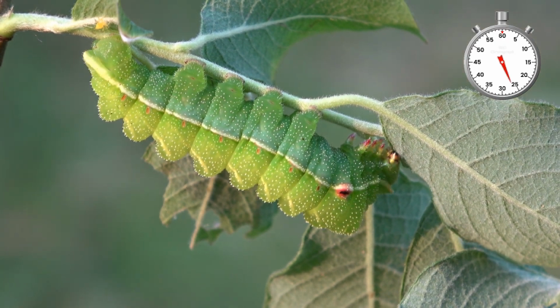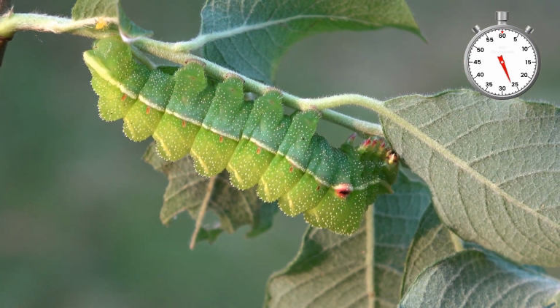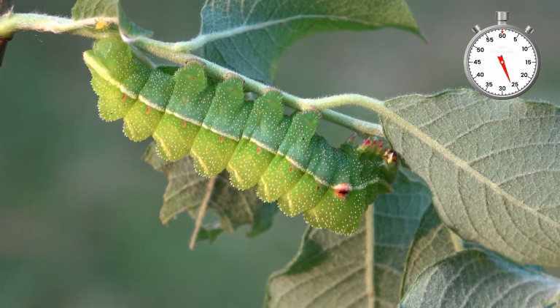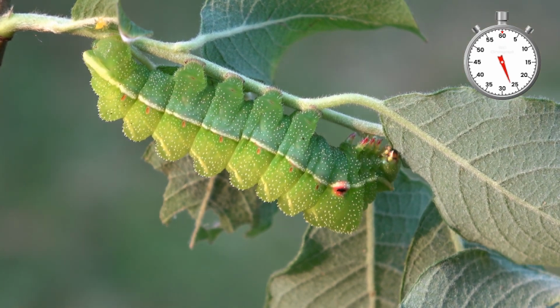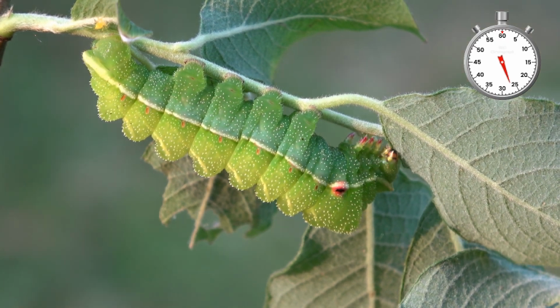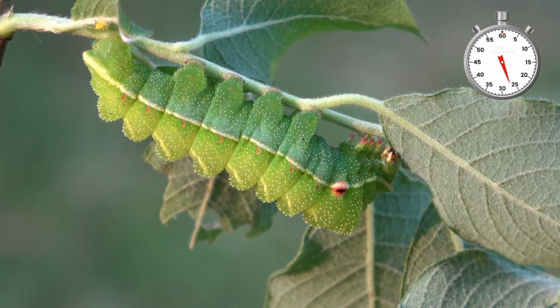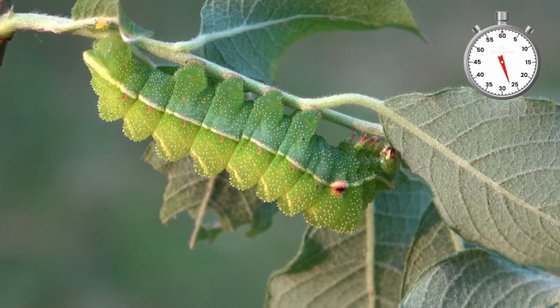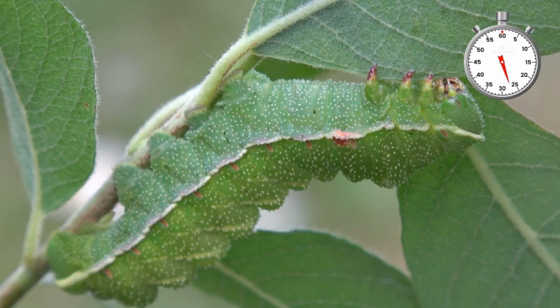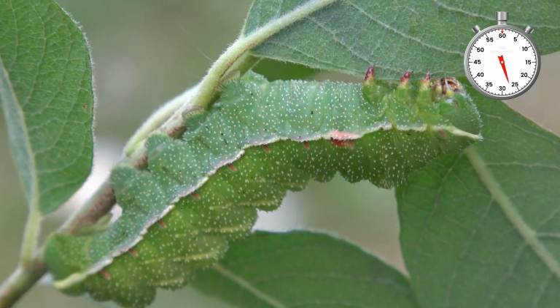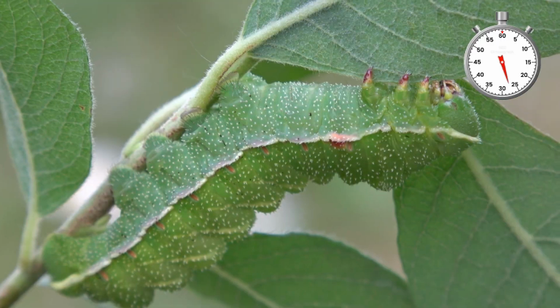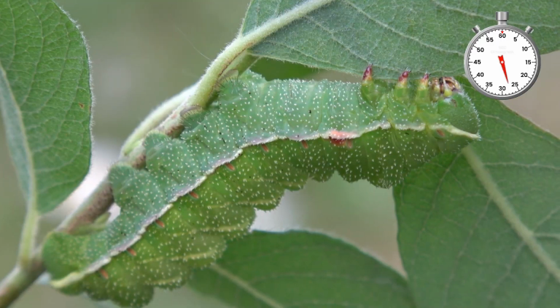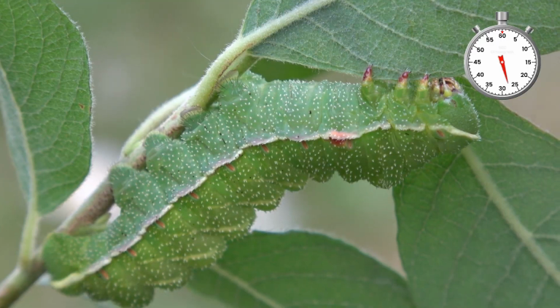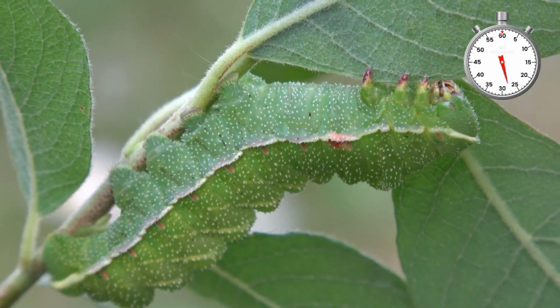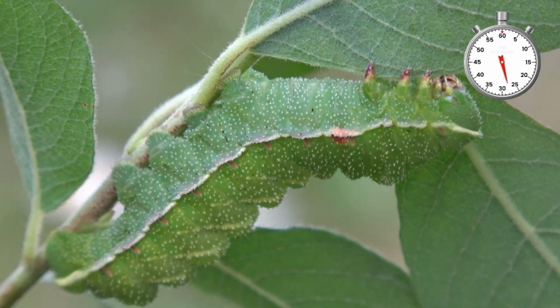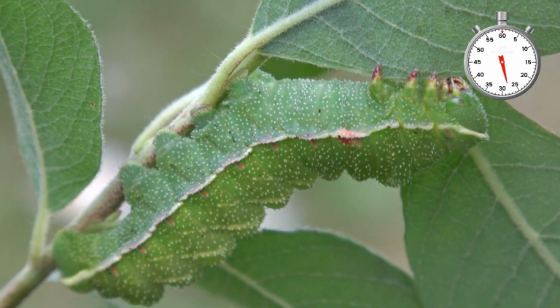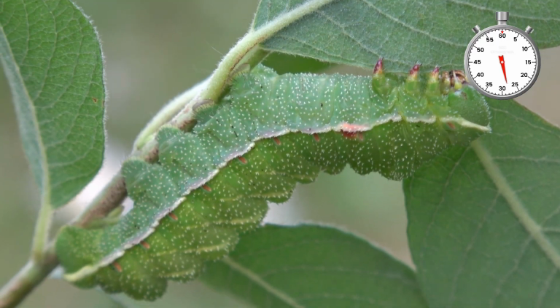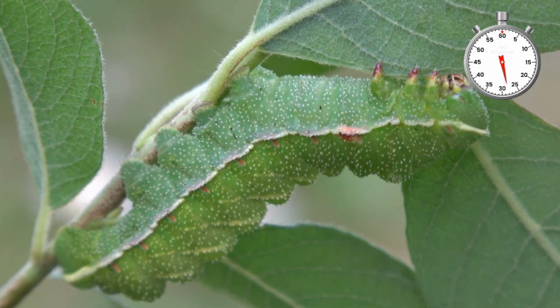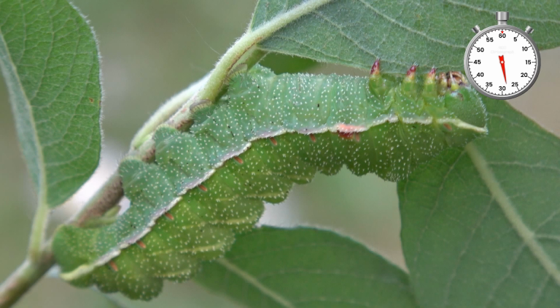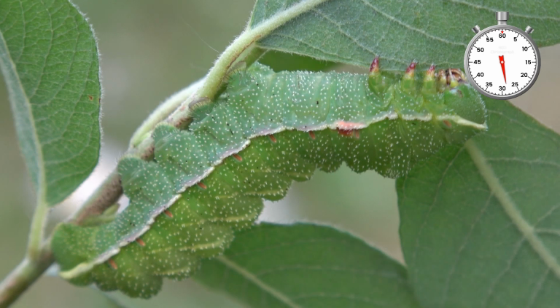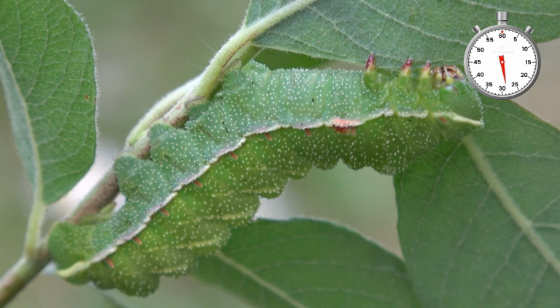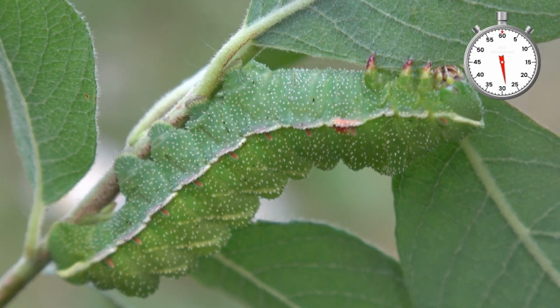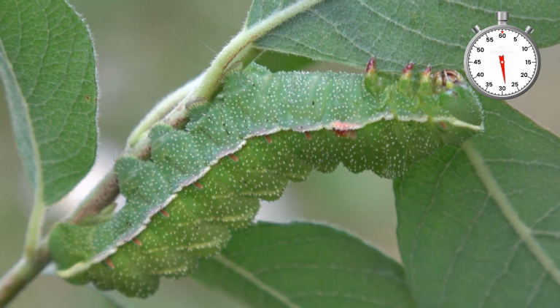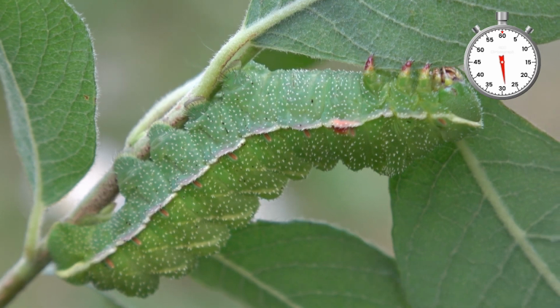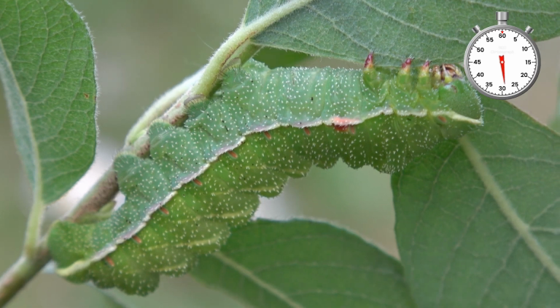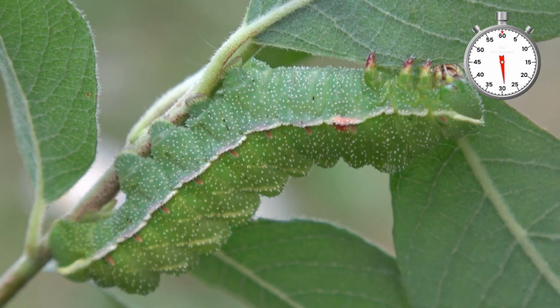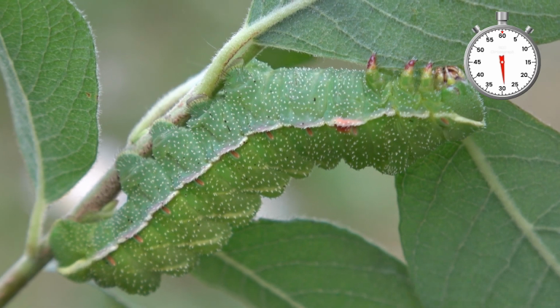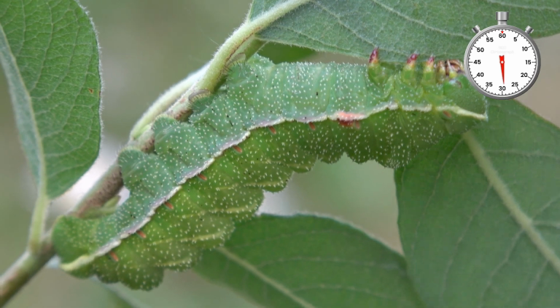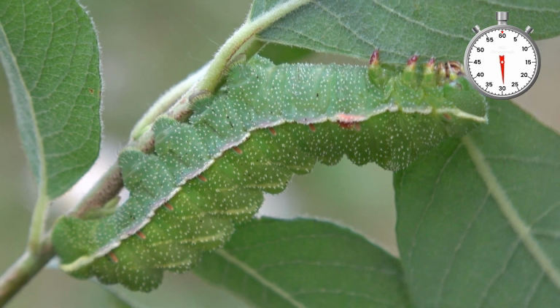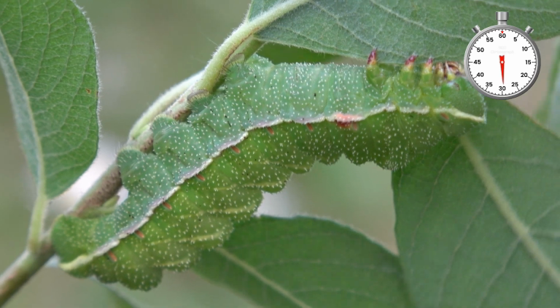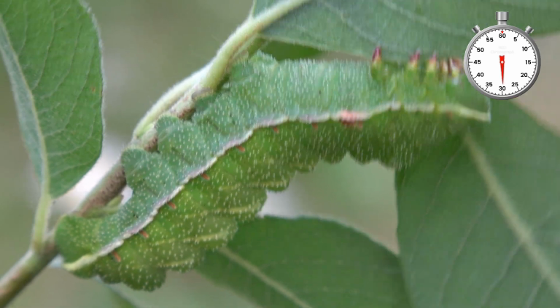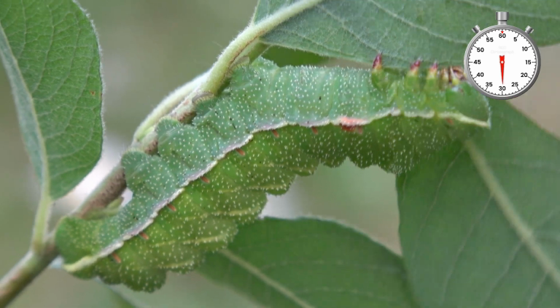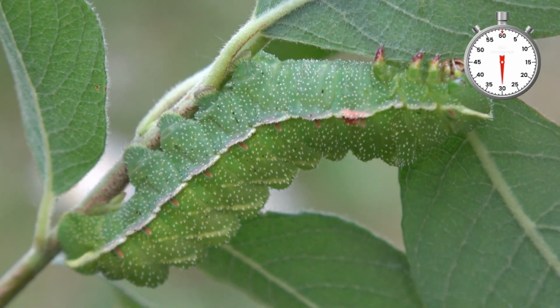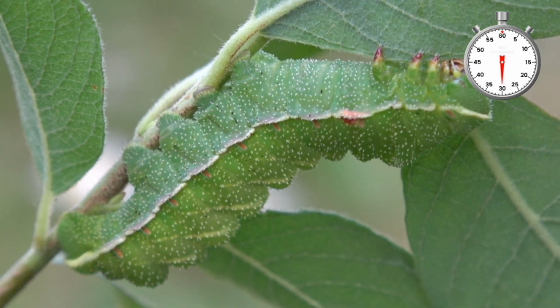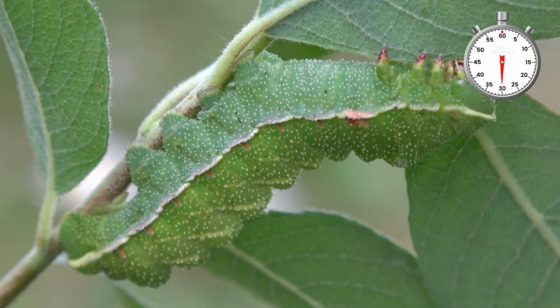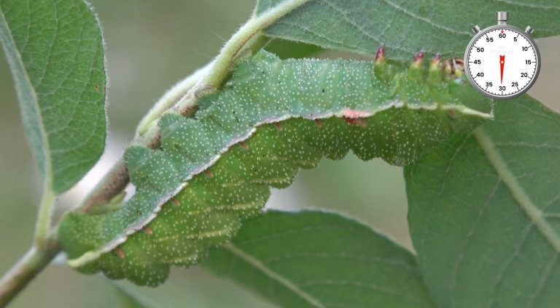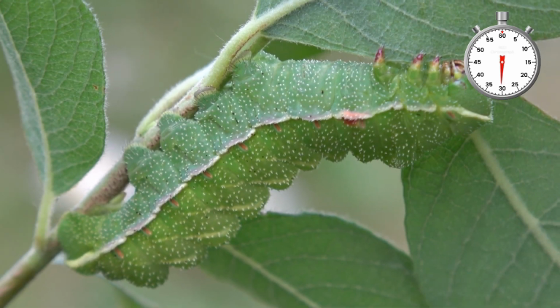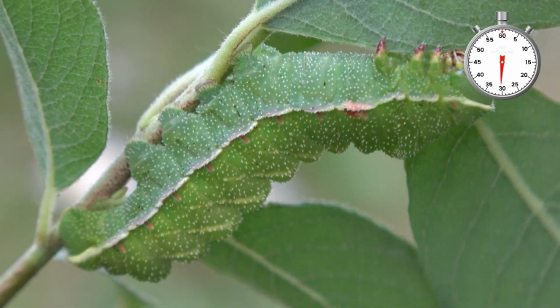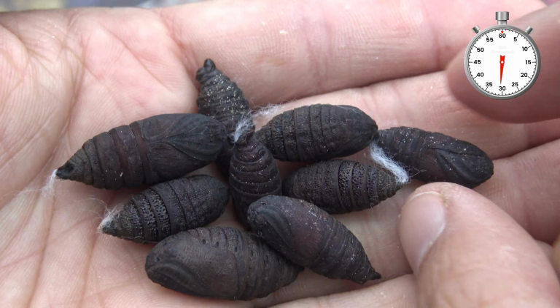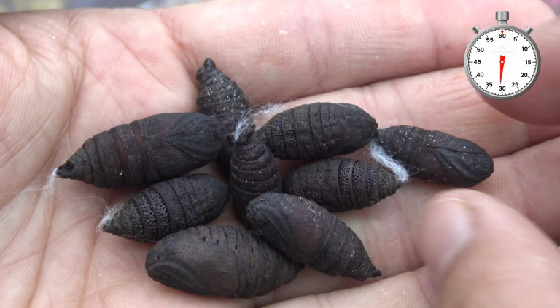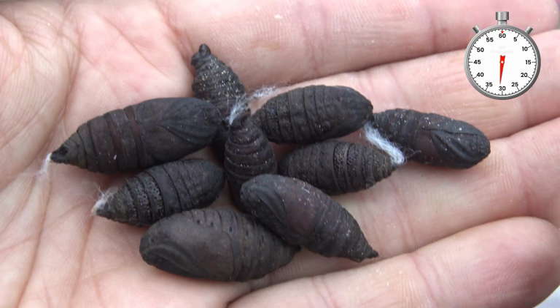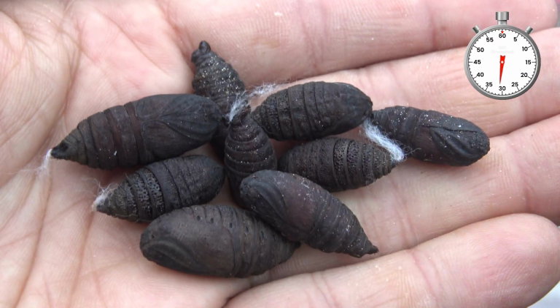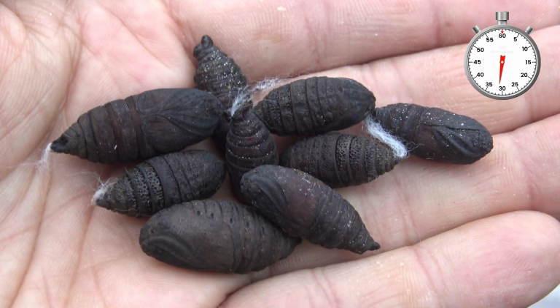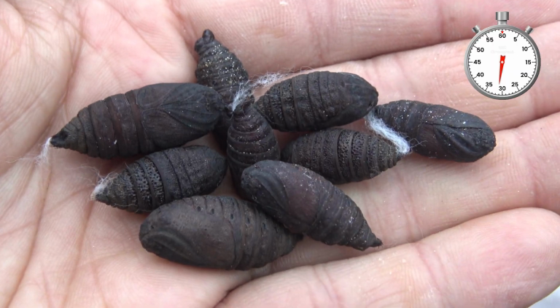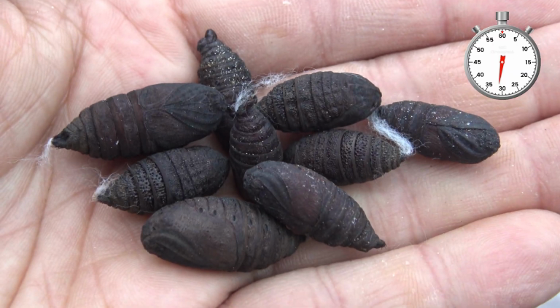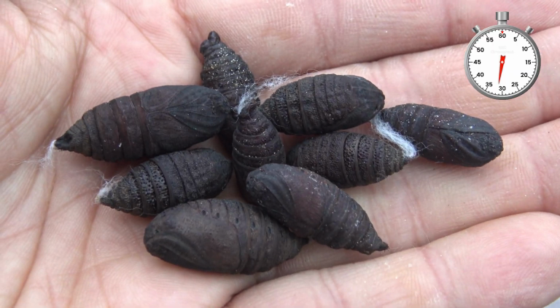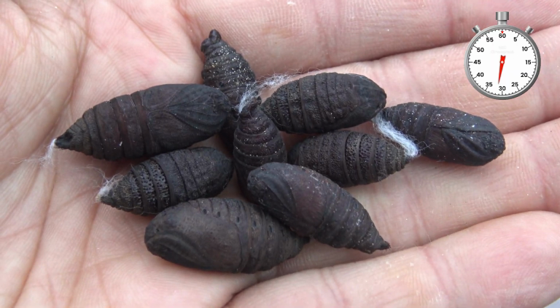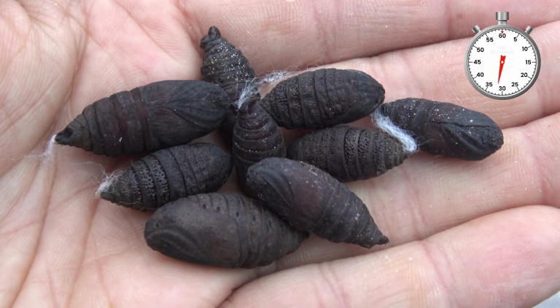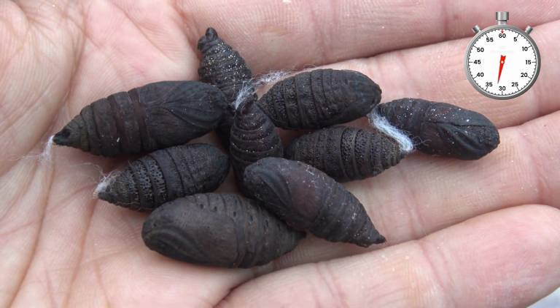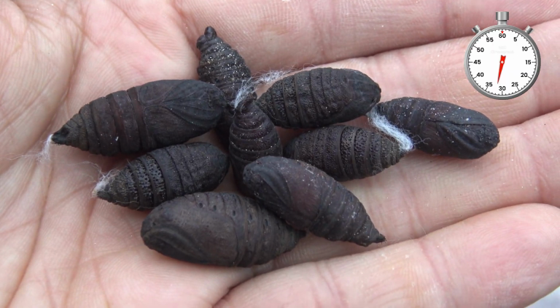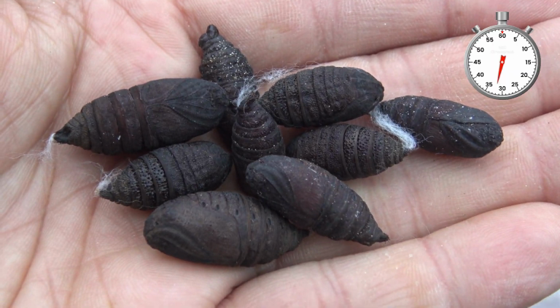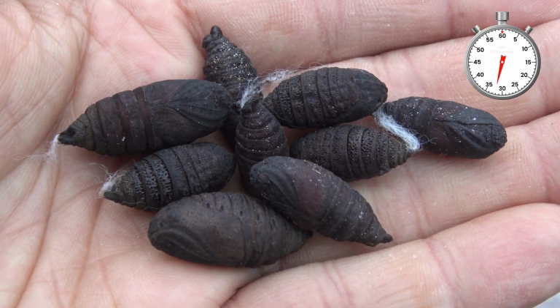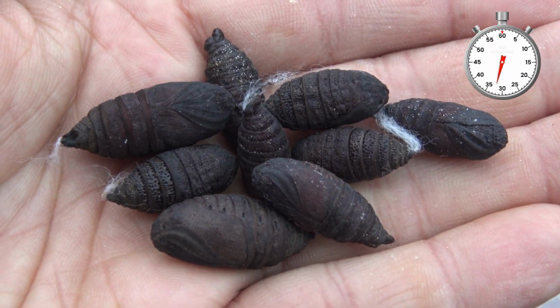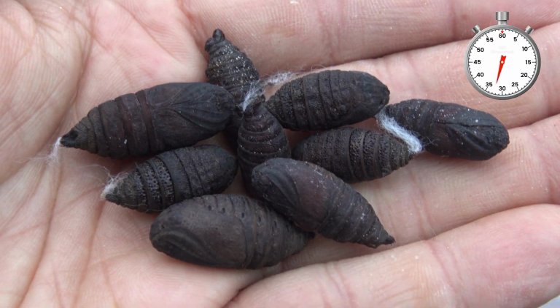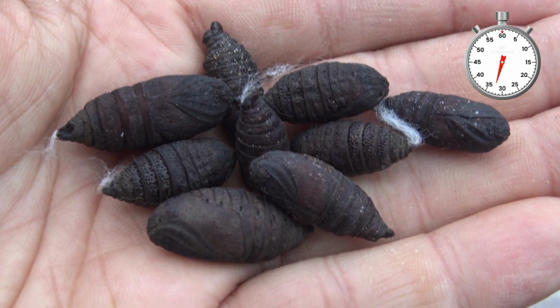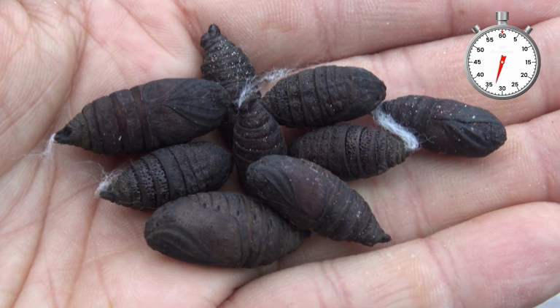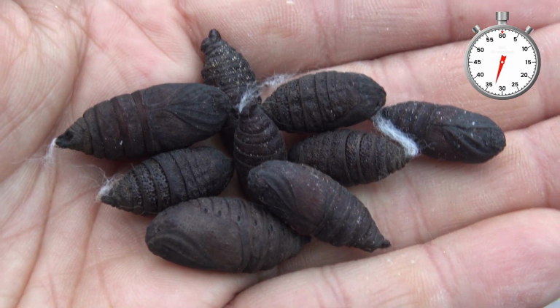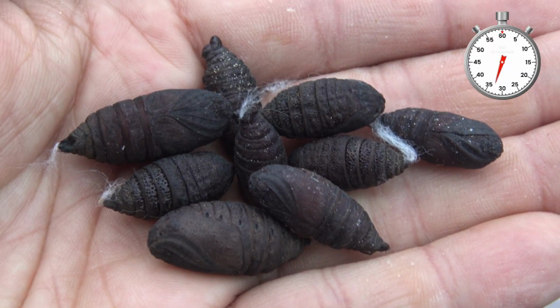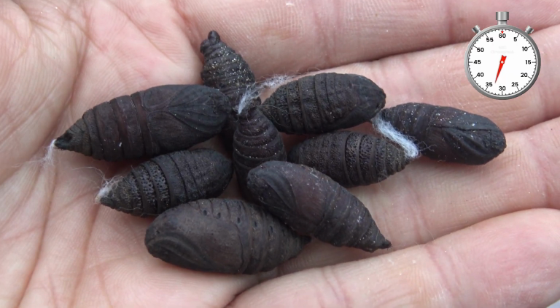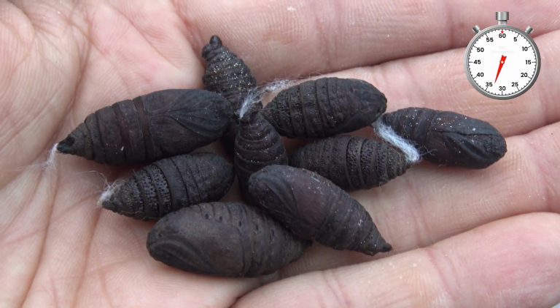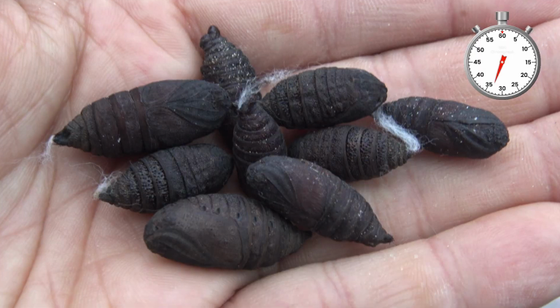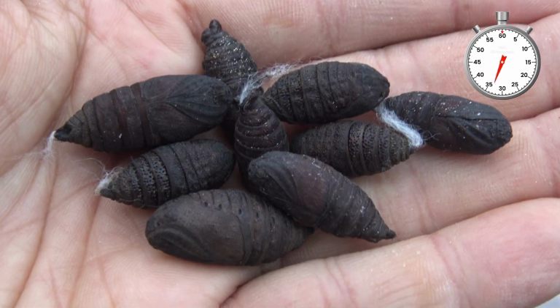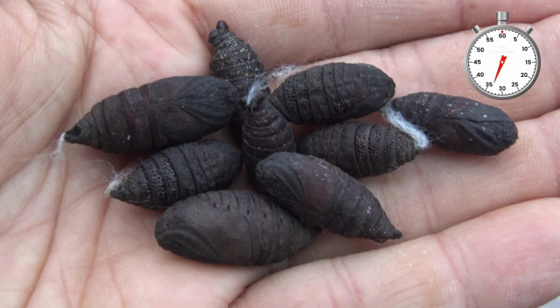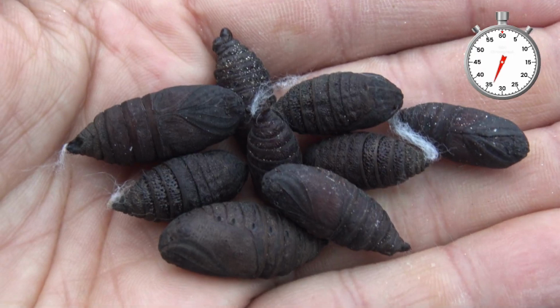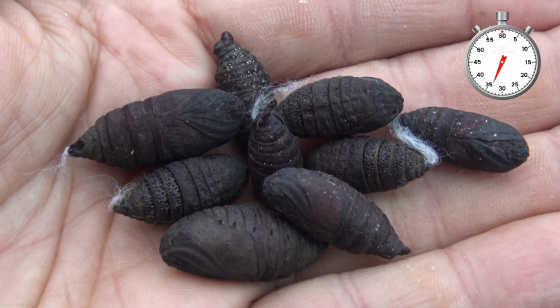Now they look like a pickle. Once fully grown, they pupate. This is what the pupa of those moths looks like.